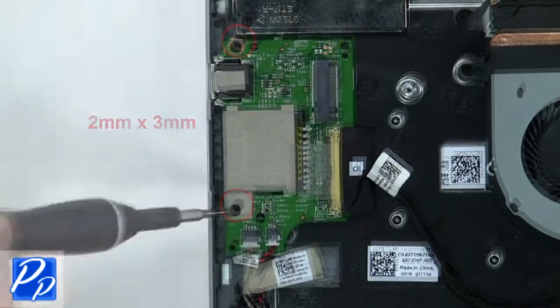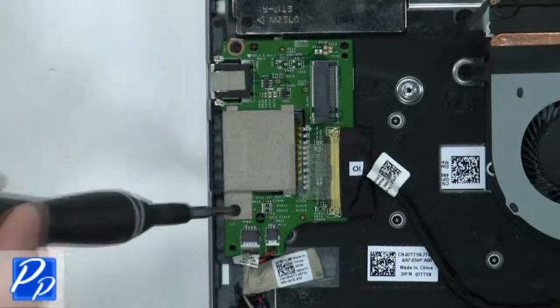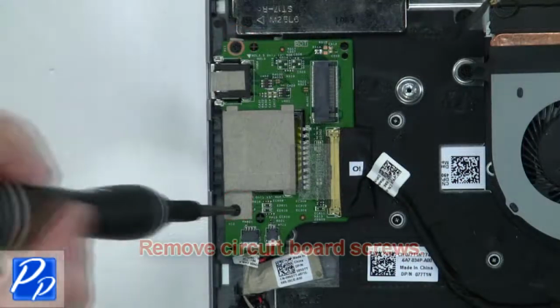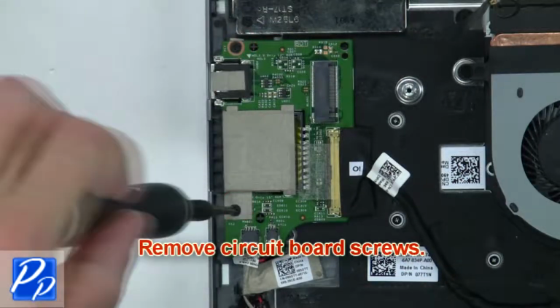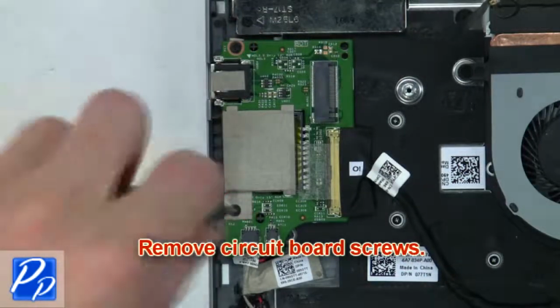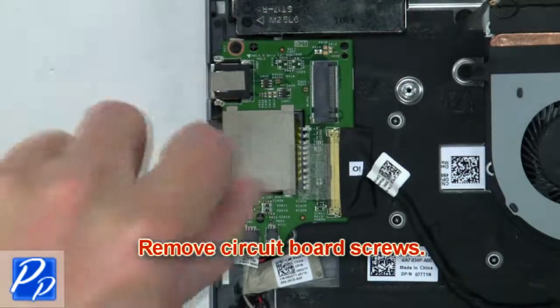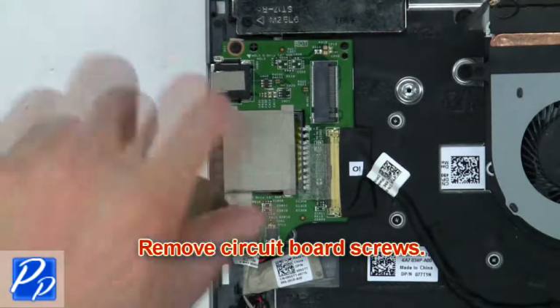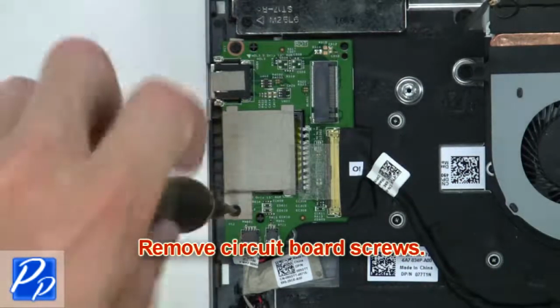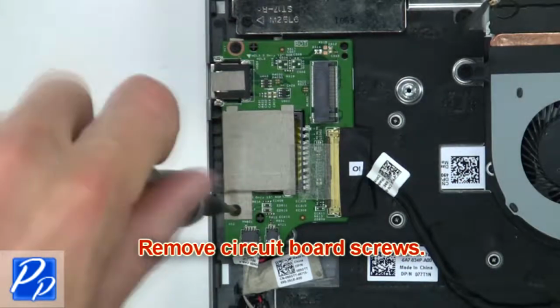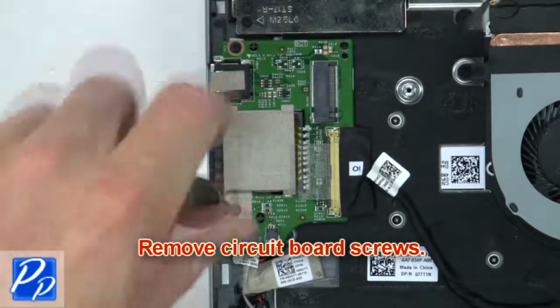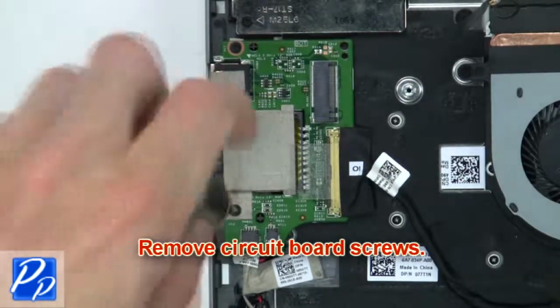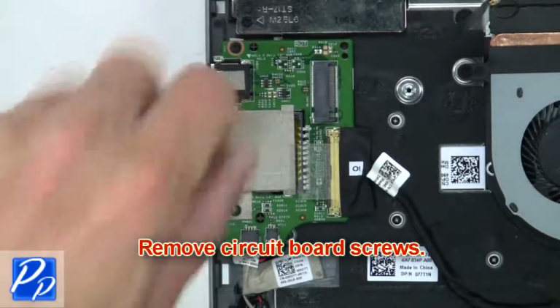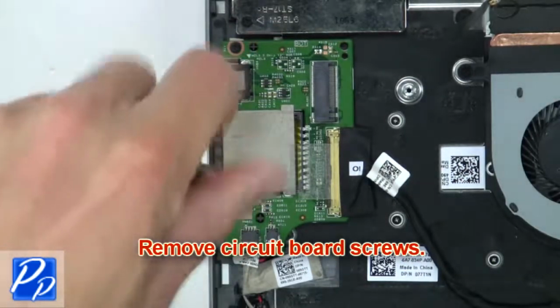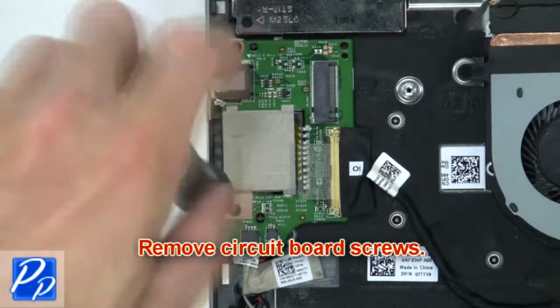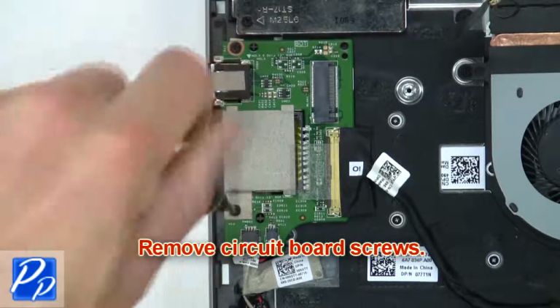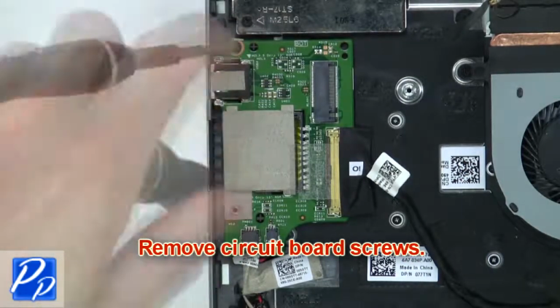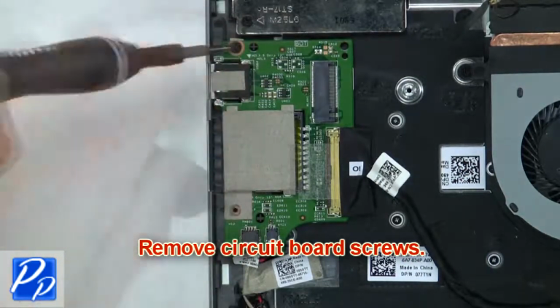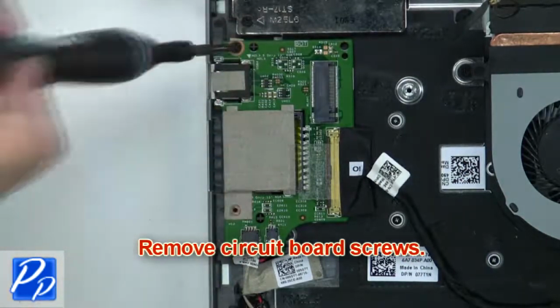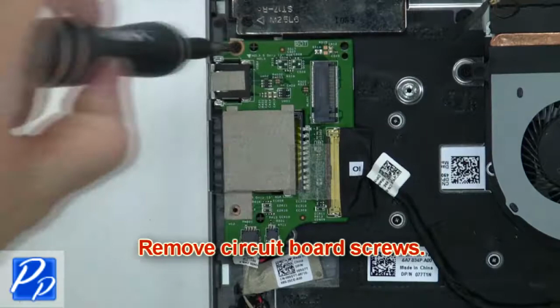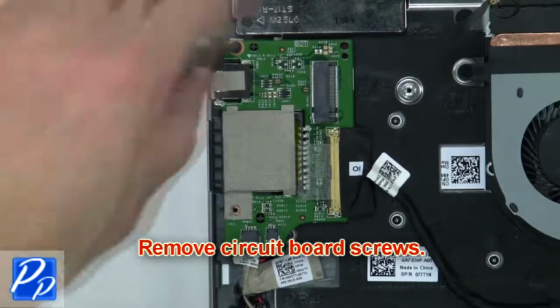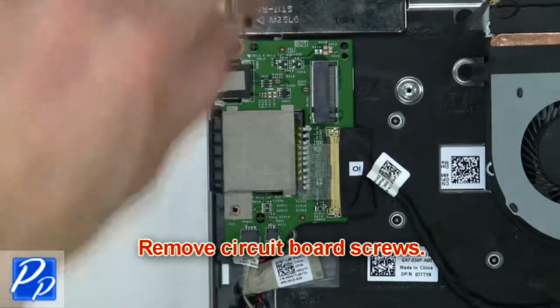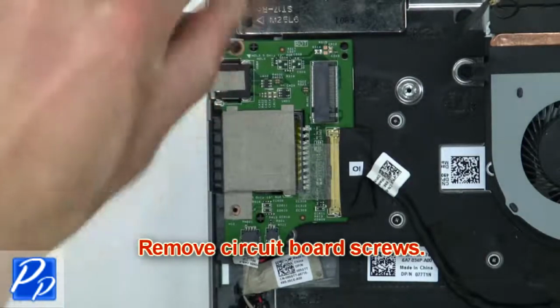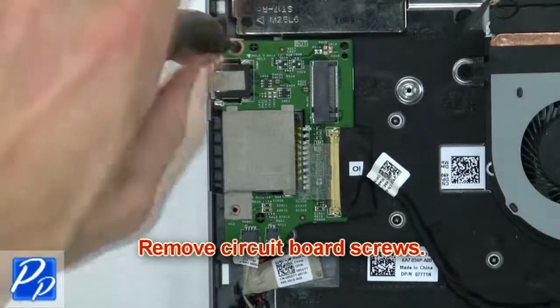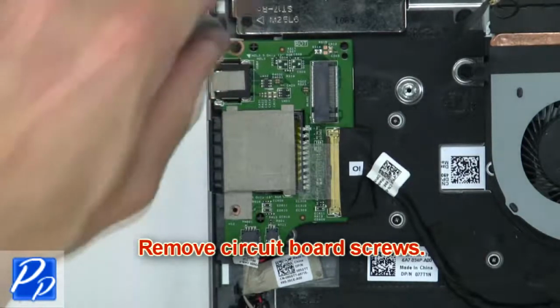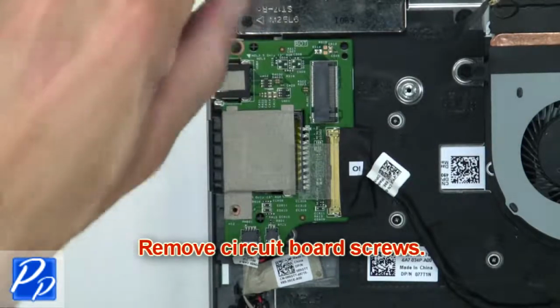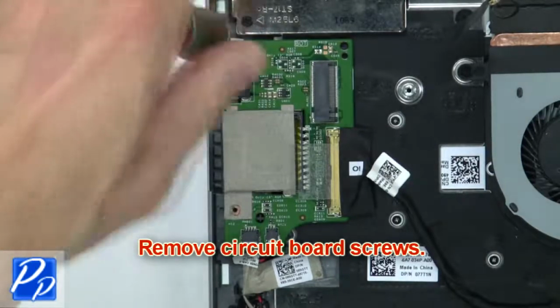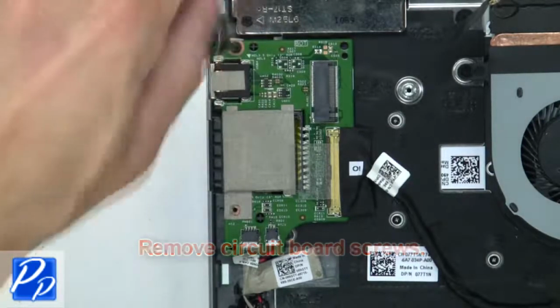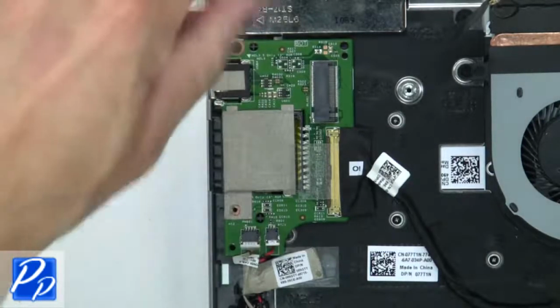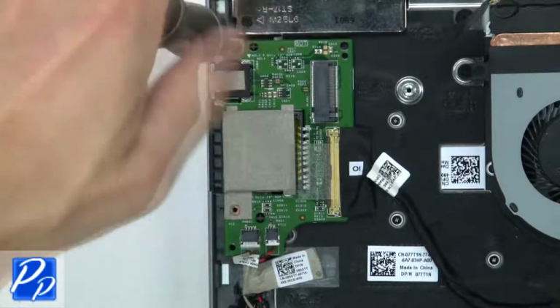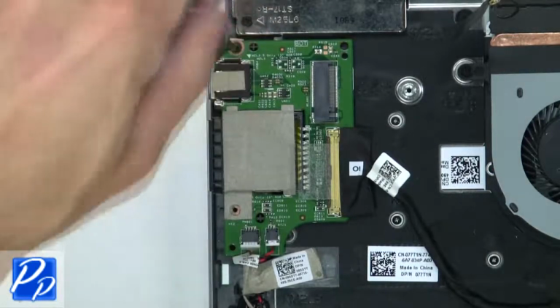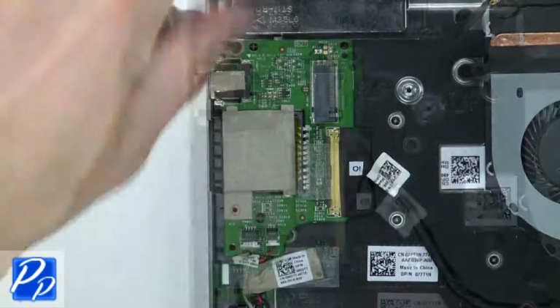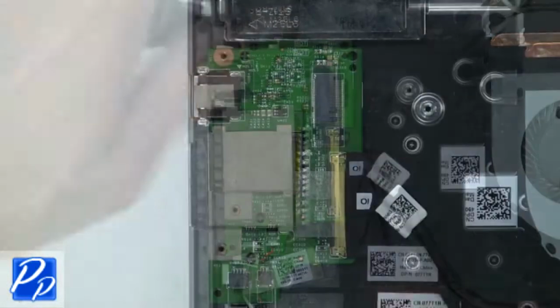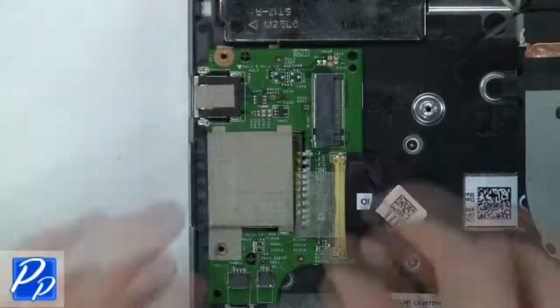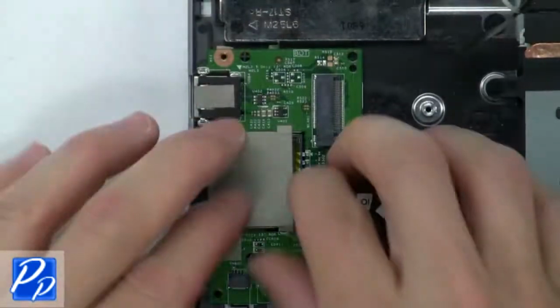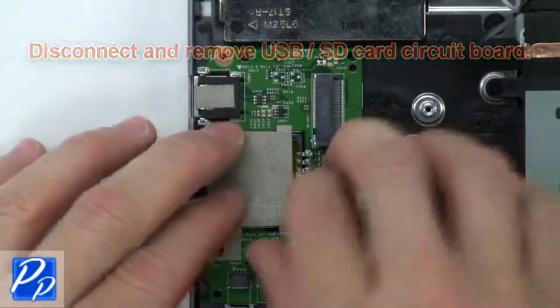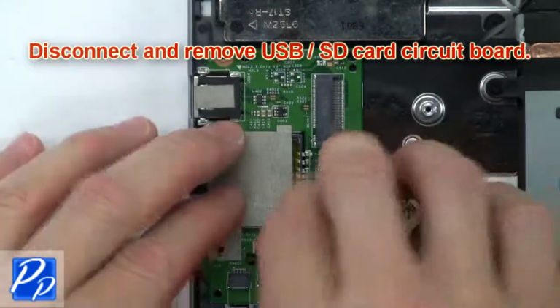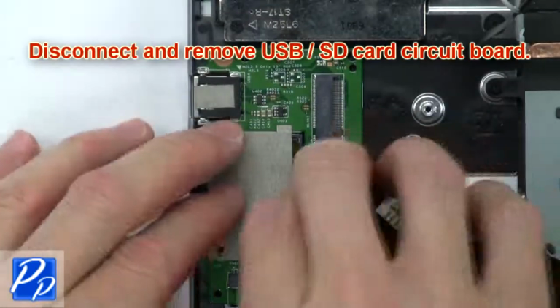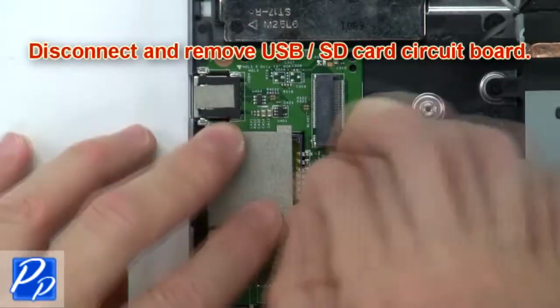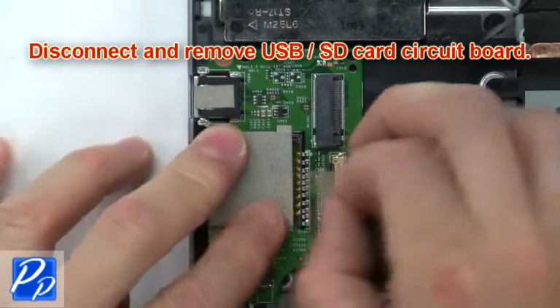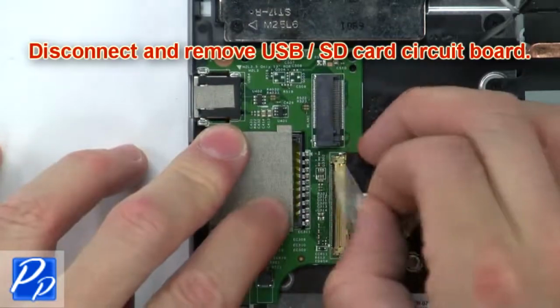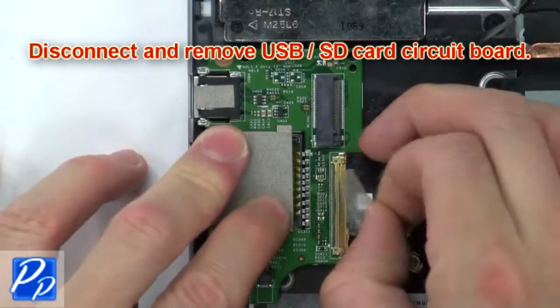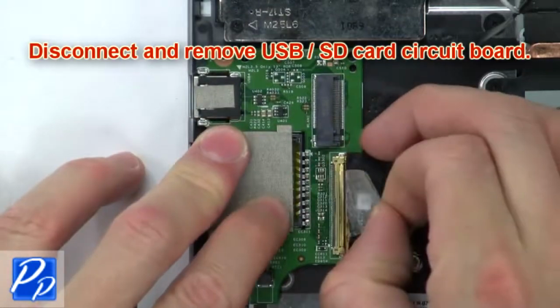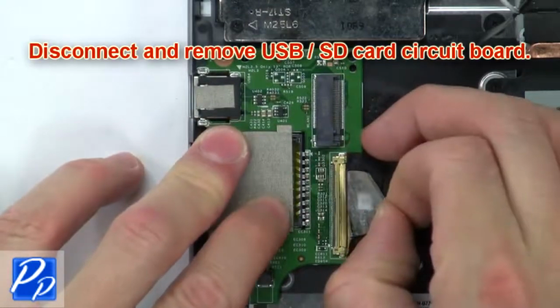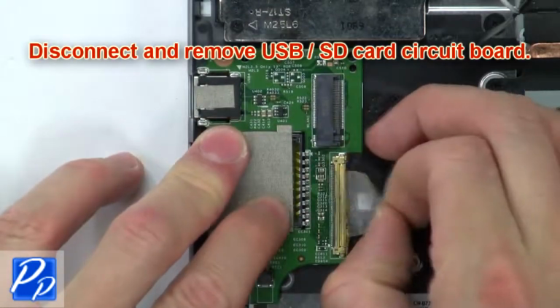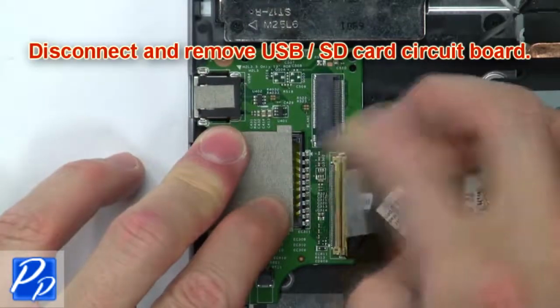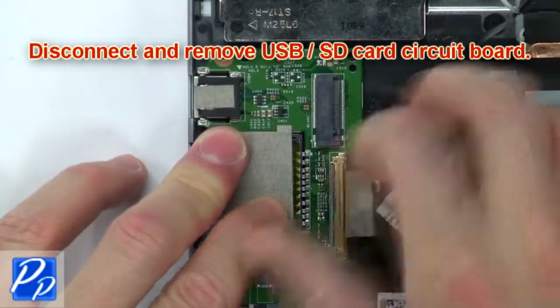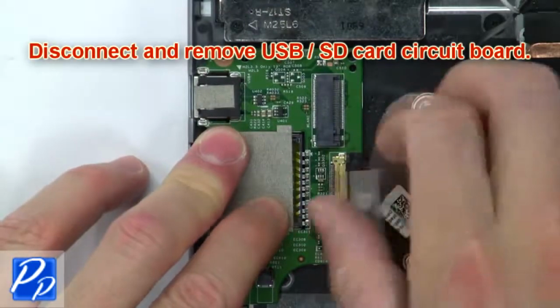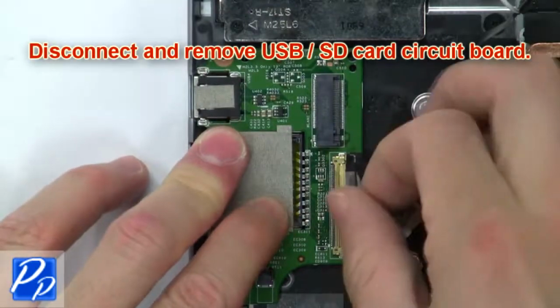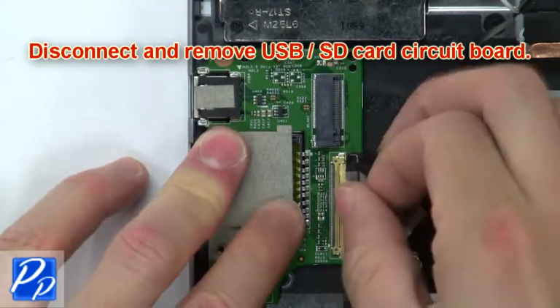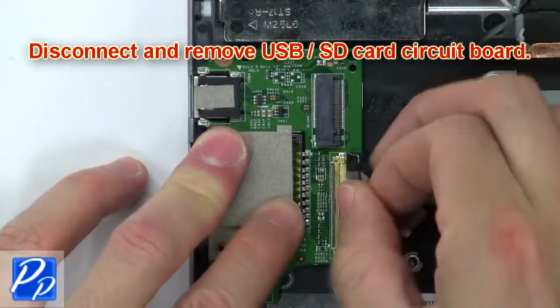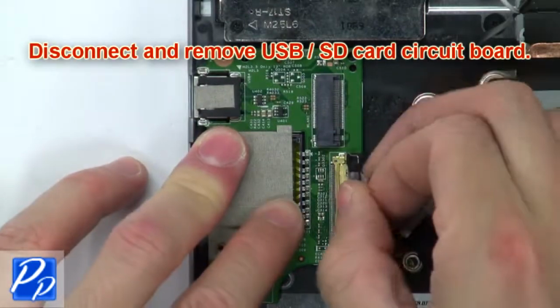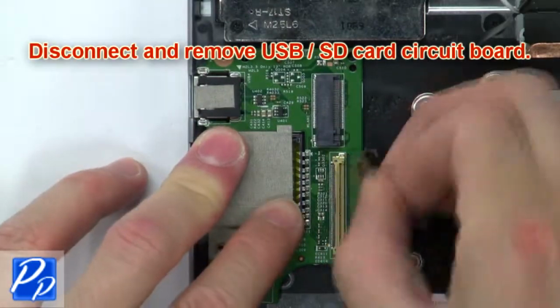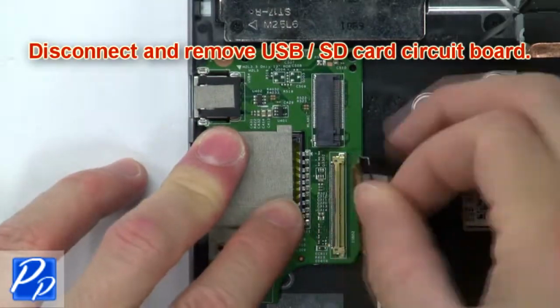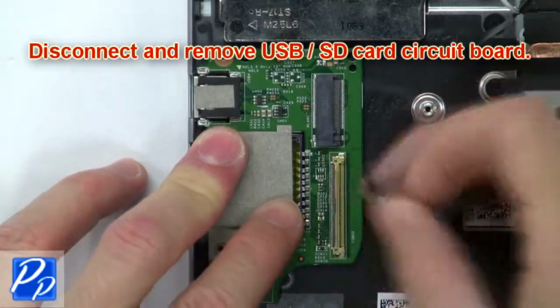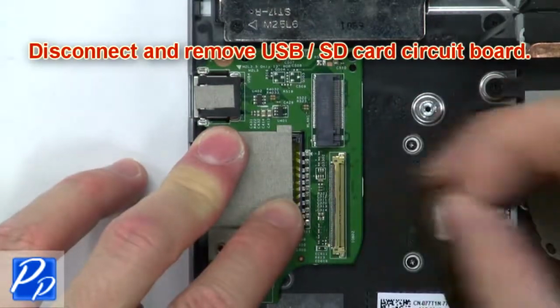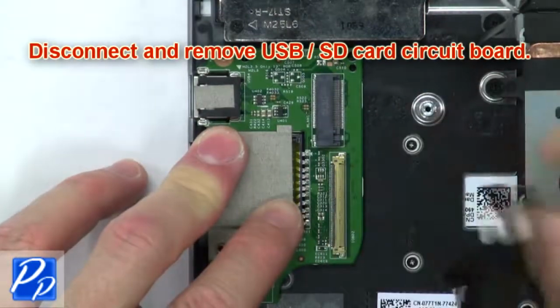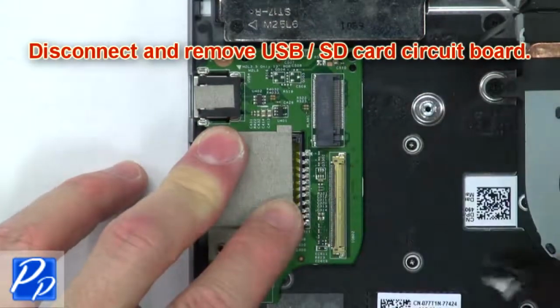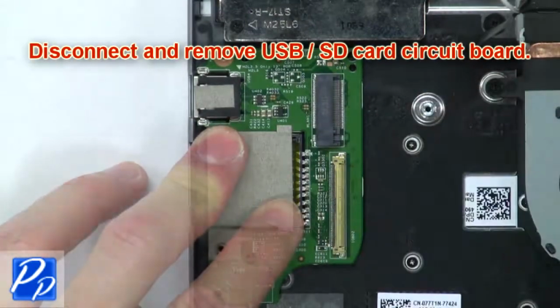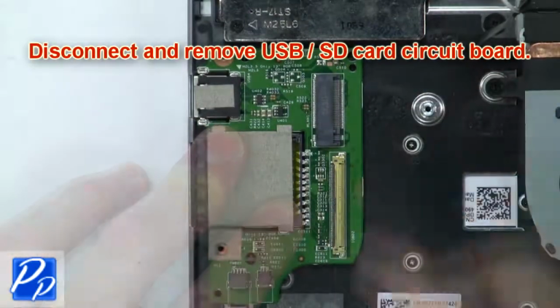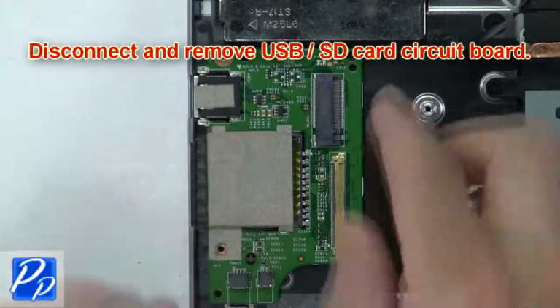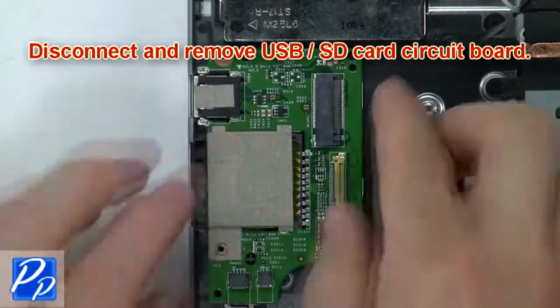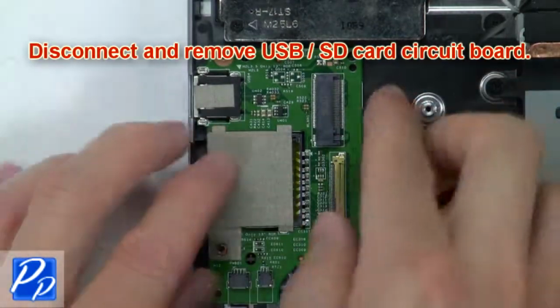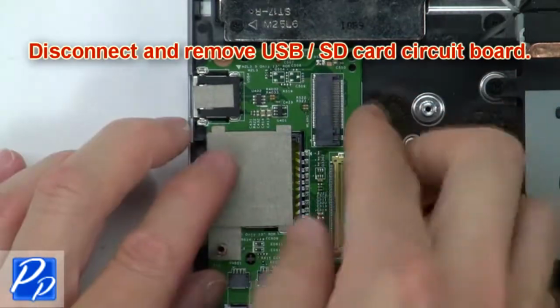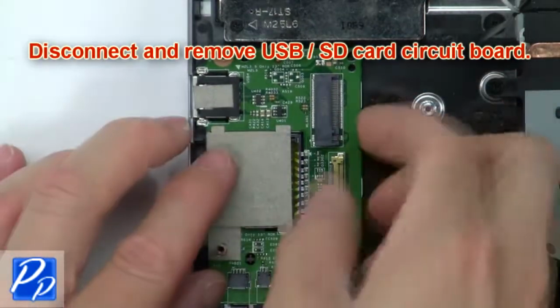Now remove the circuit board screws. Then disconnect and remove the USB SD card circuit board.